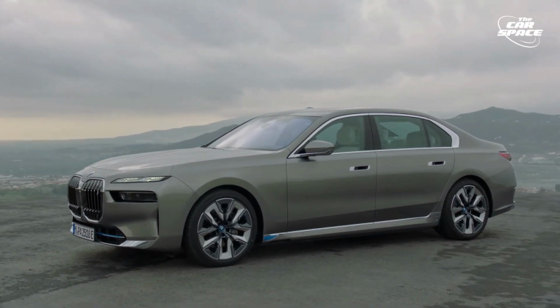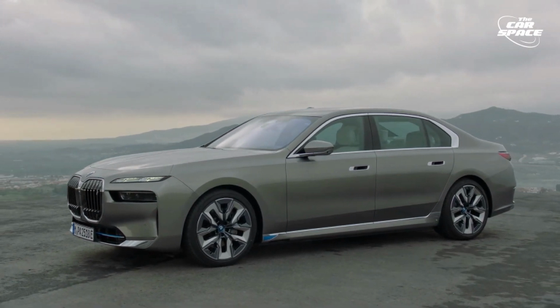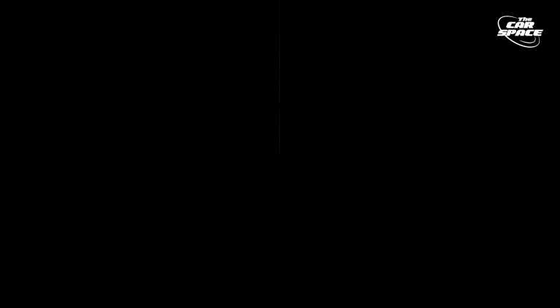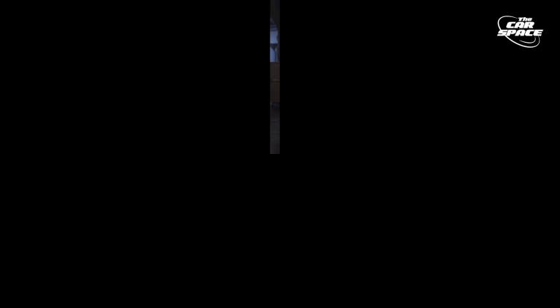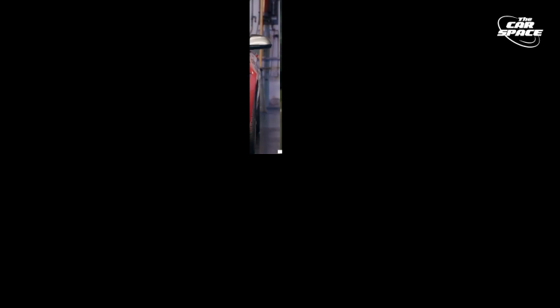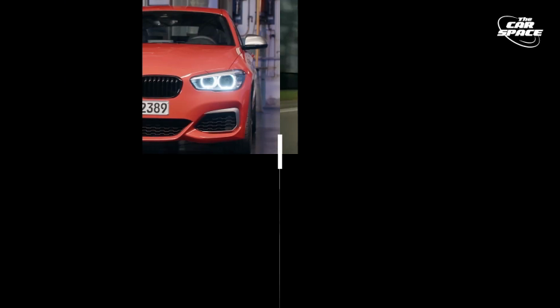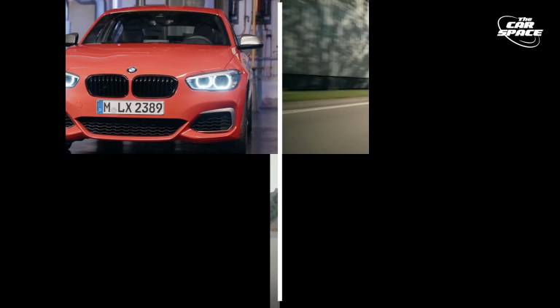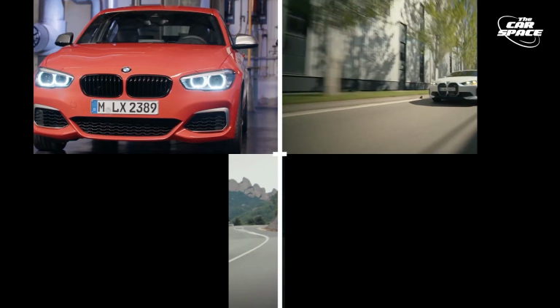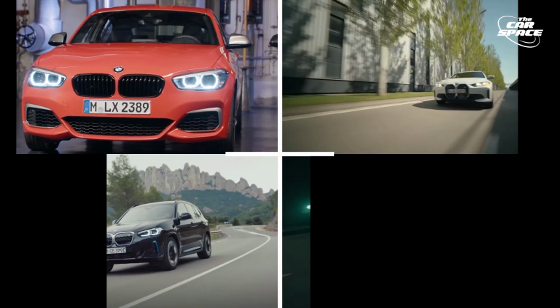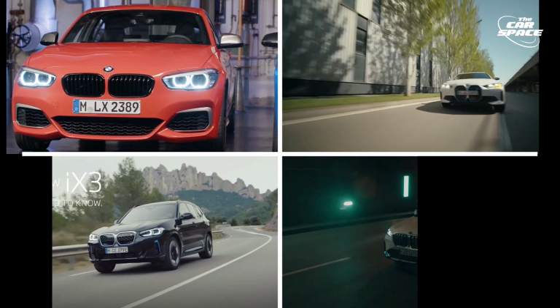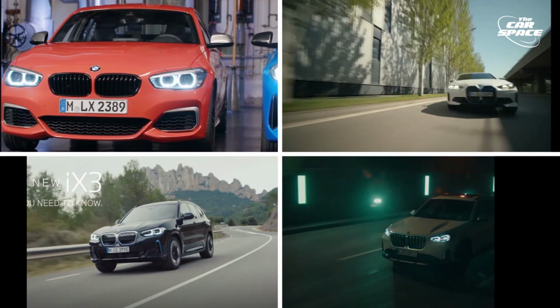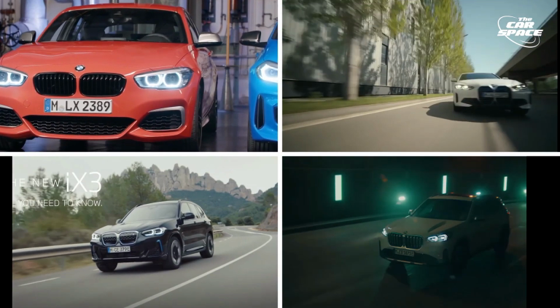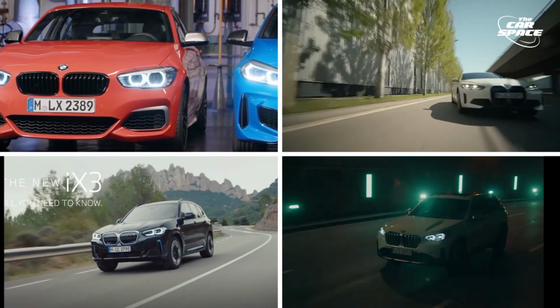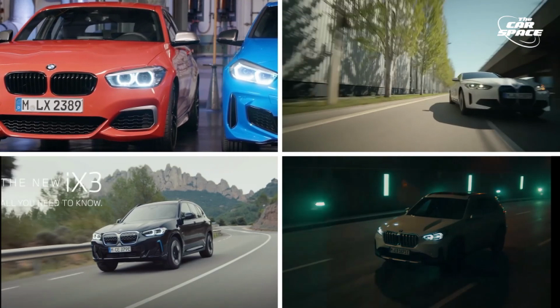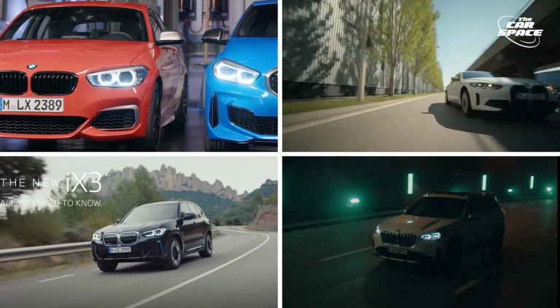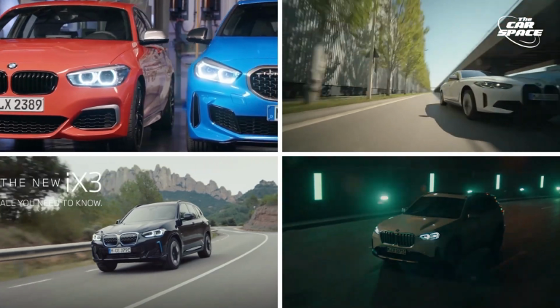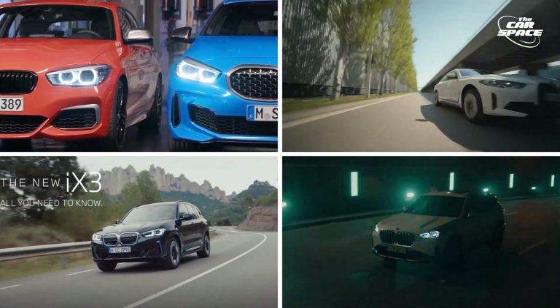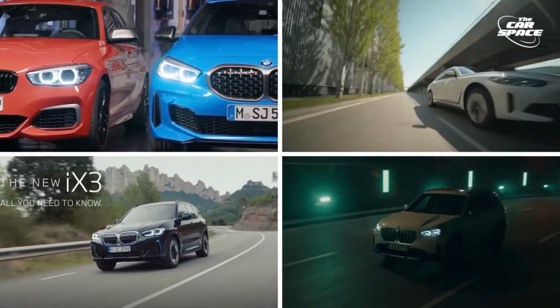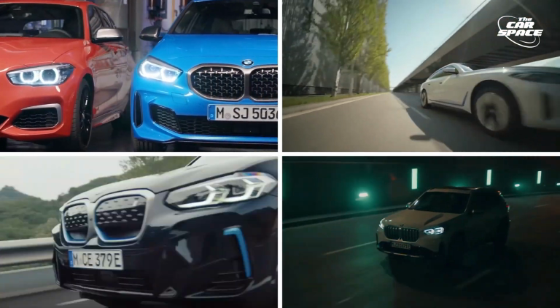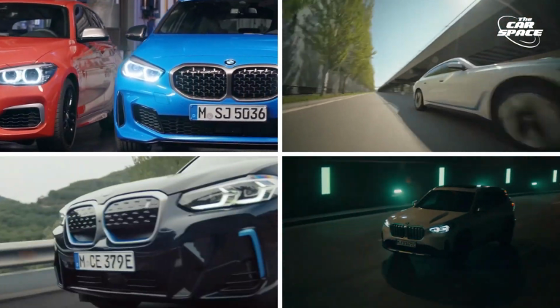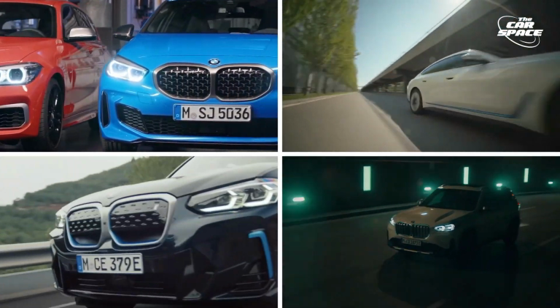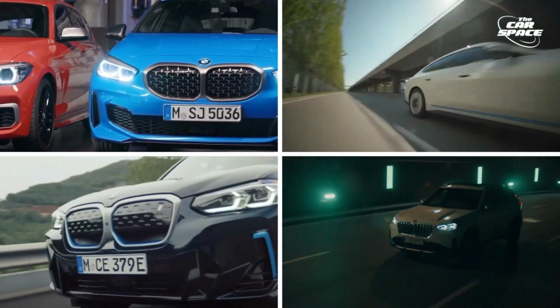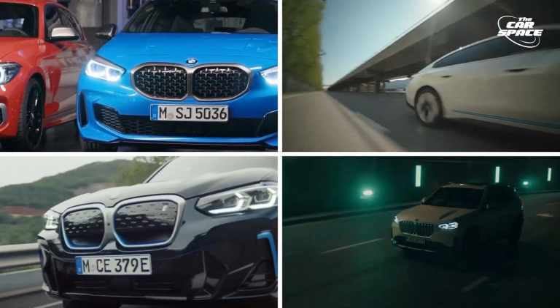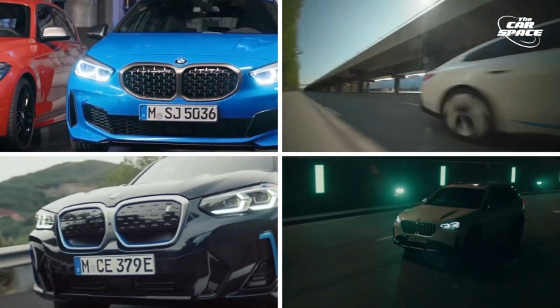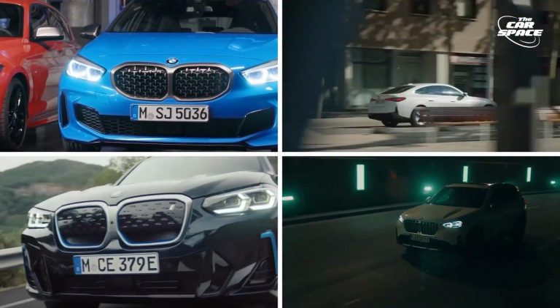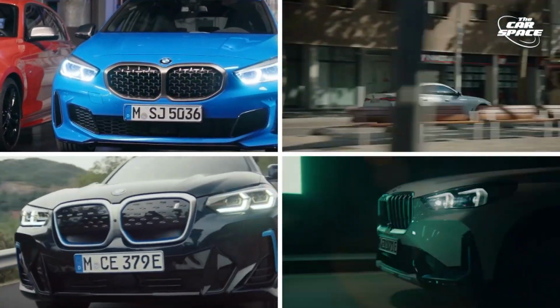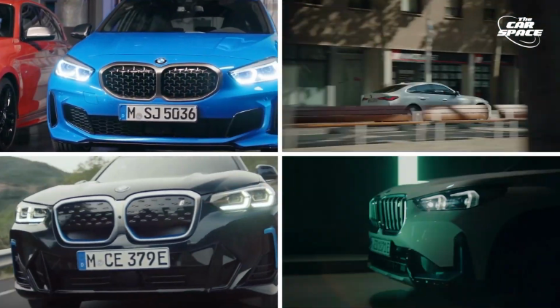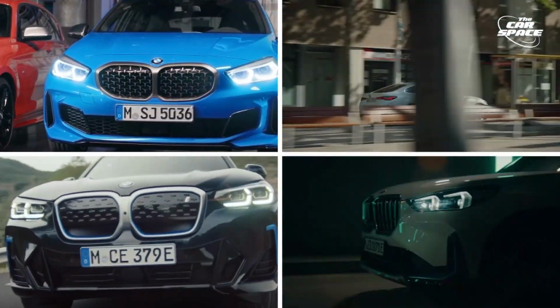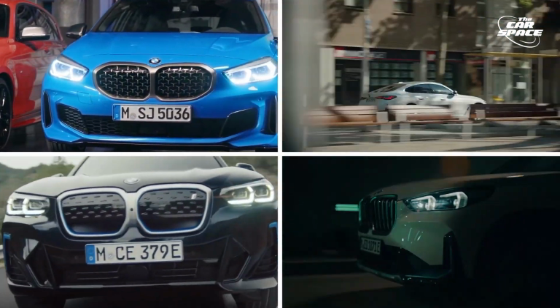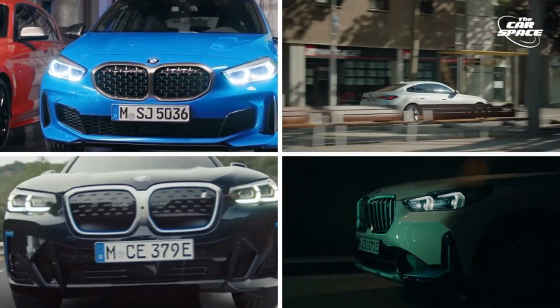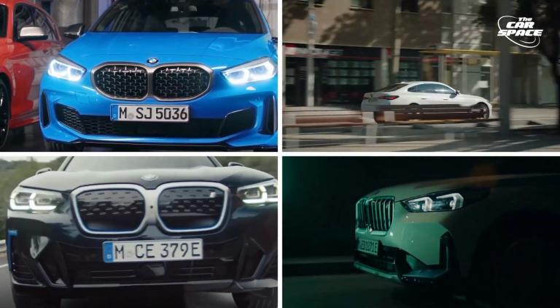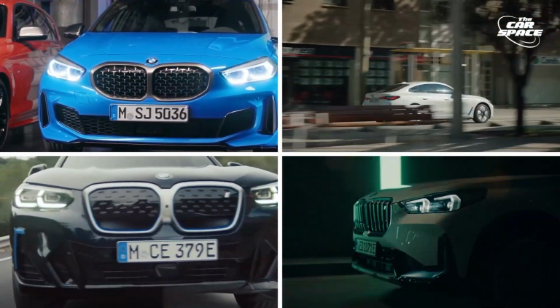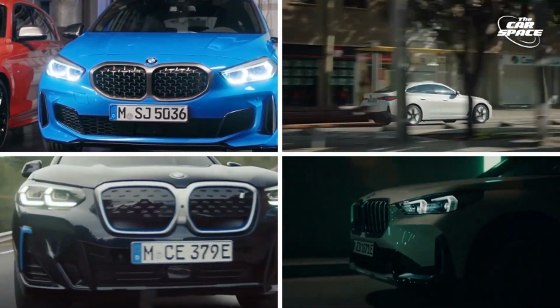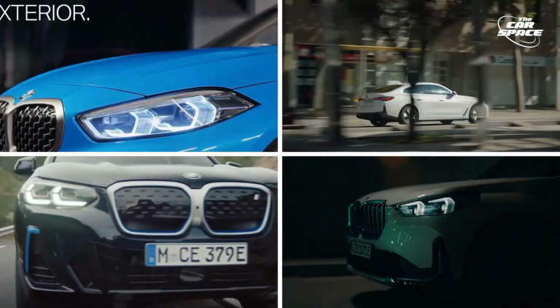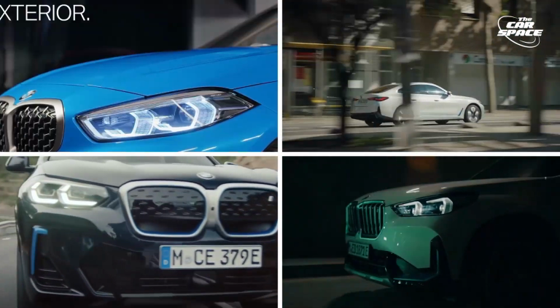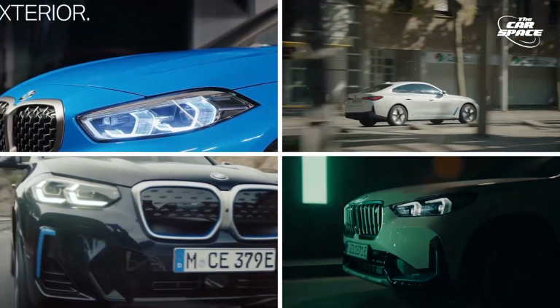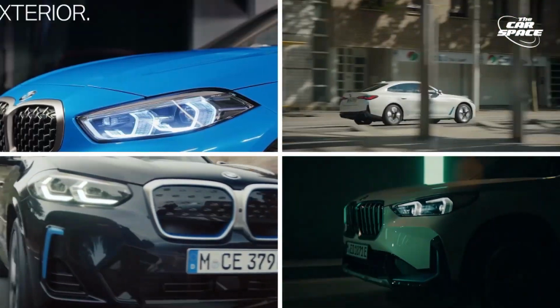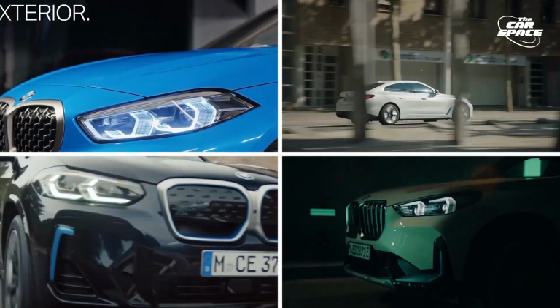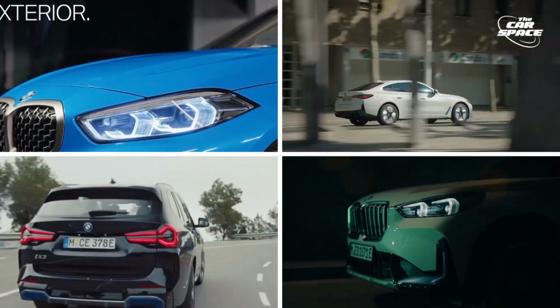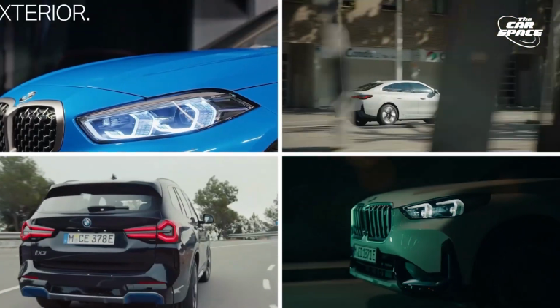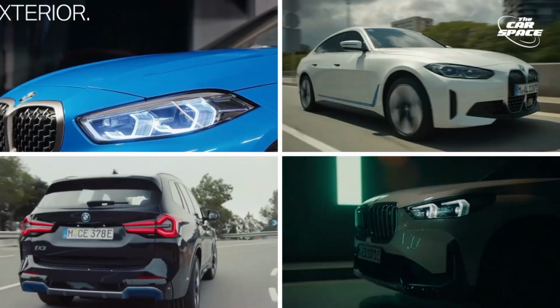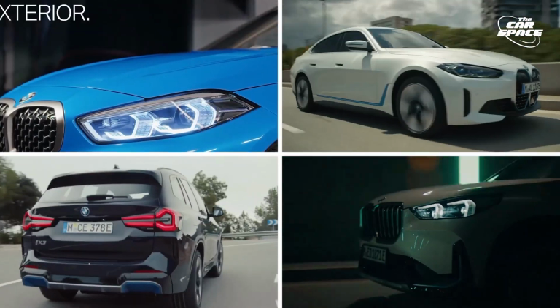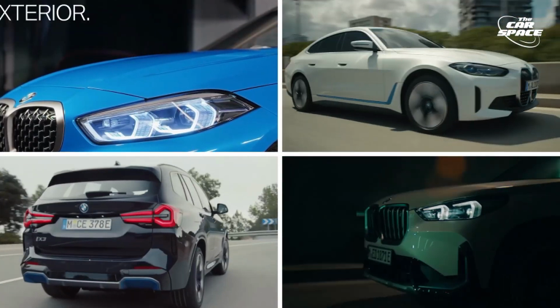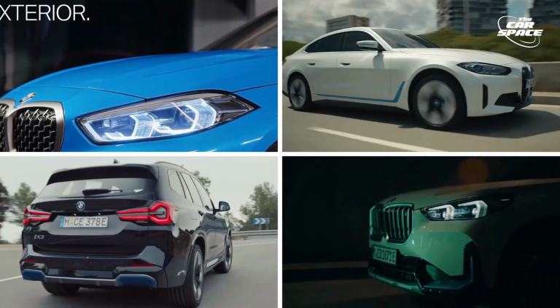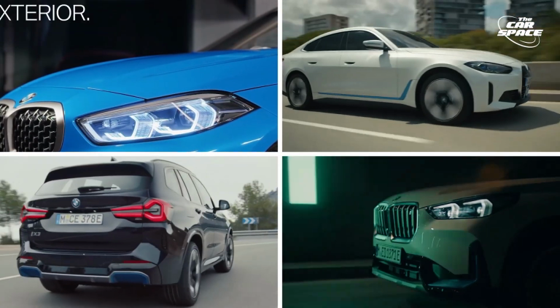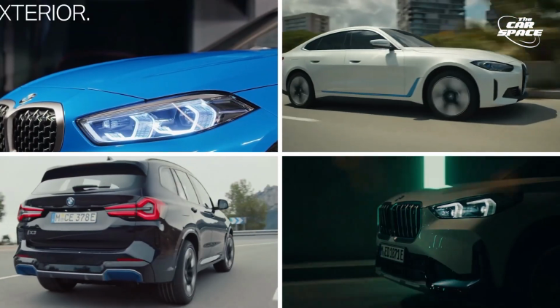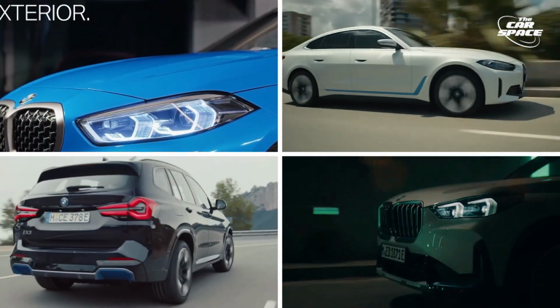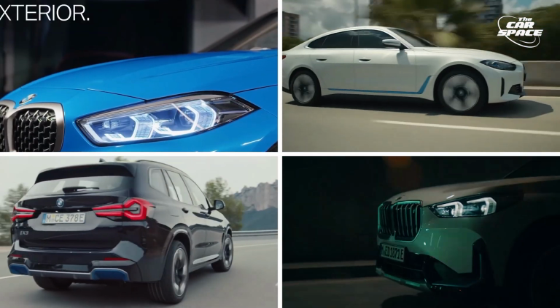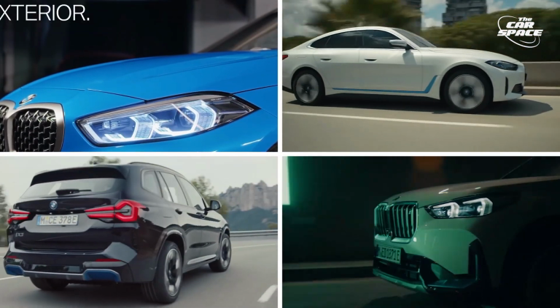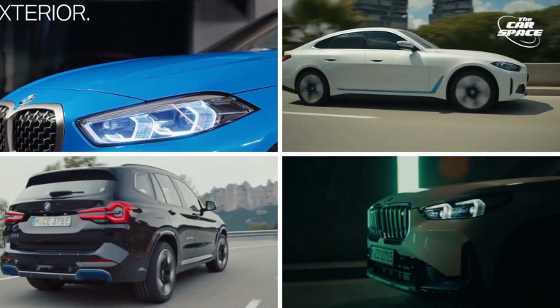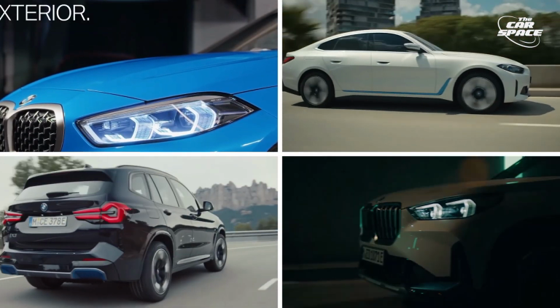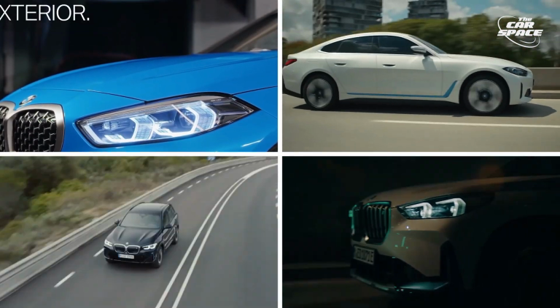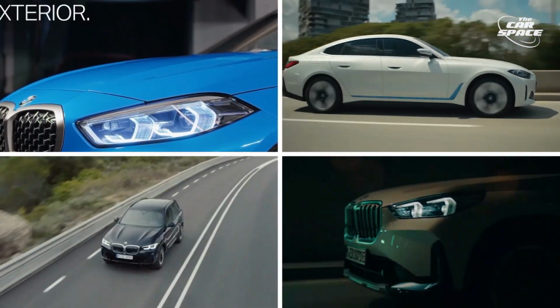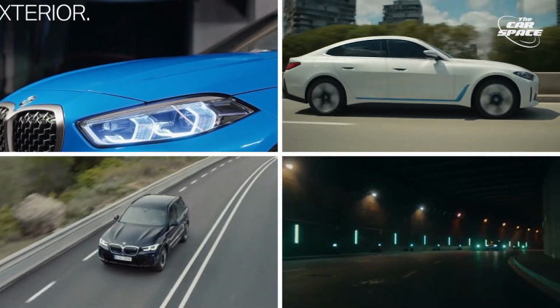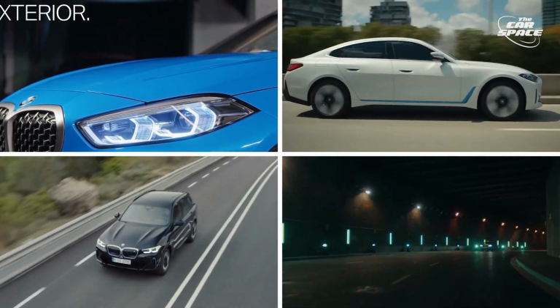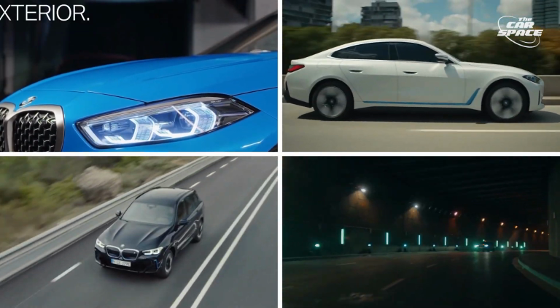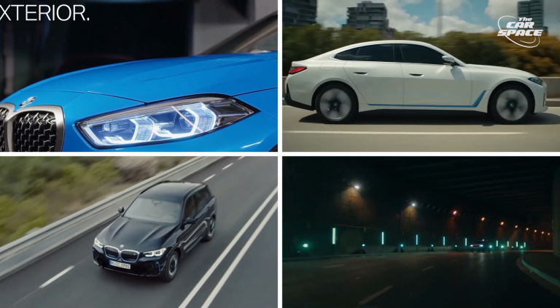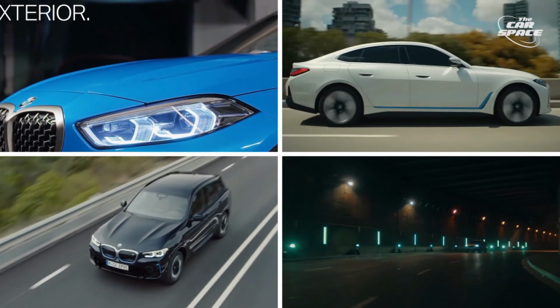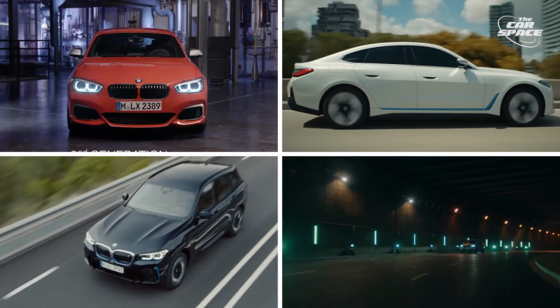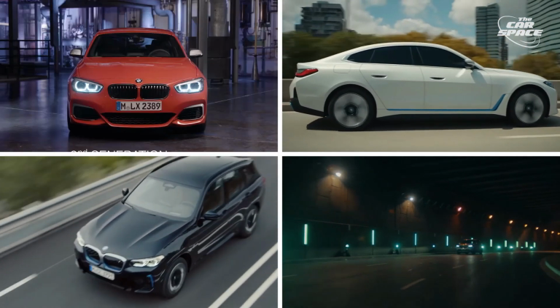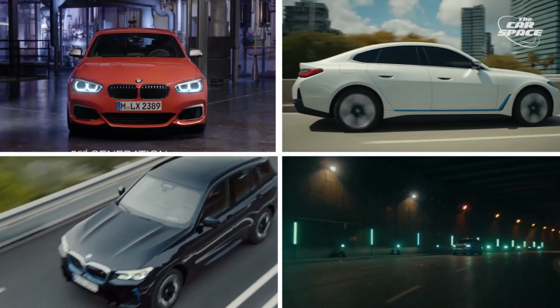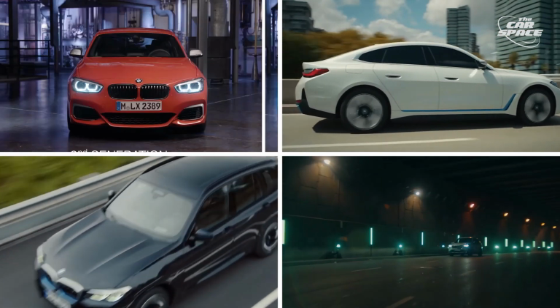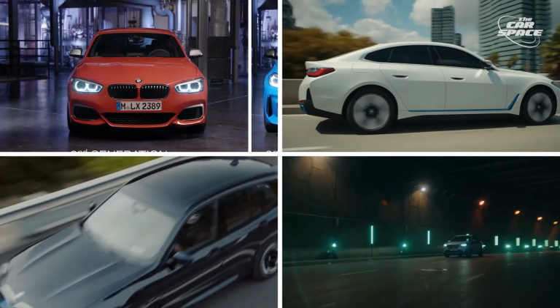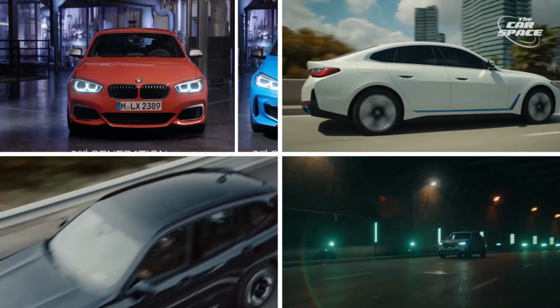Which of these BMW models do you wish to know more about? Let us know in the comments section below and don't forget to like this video!